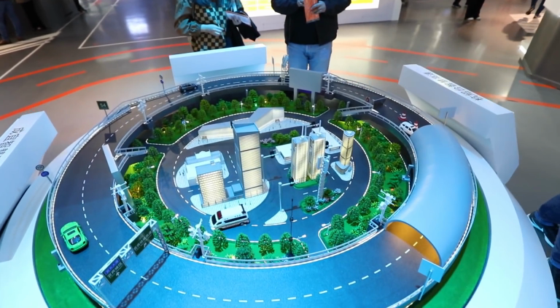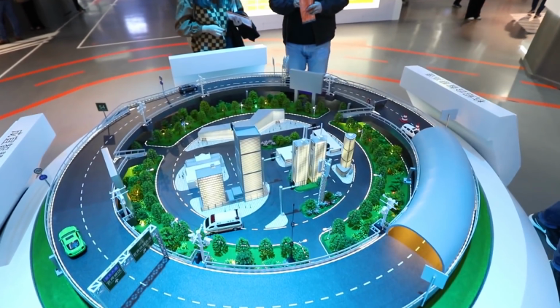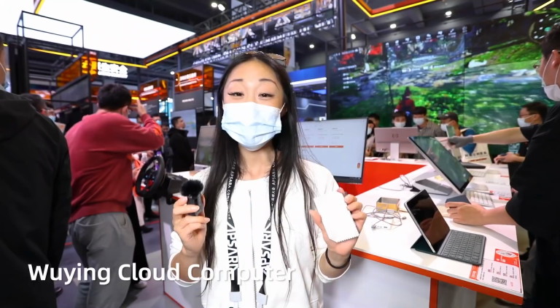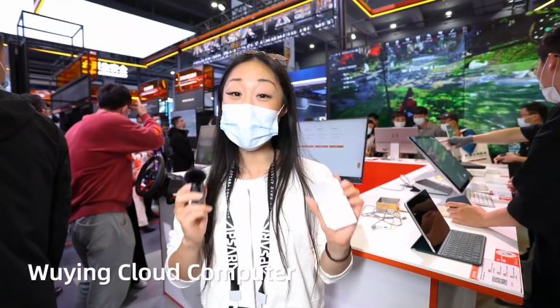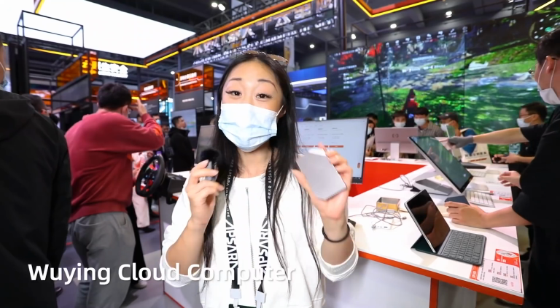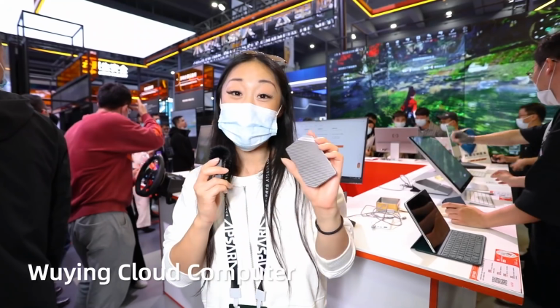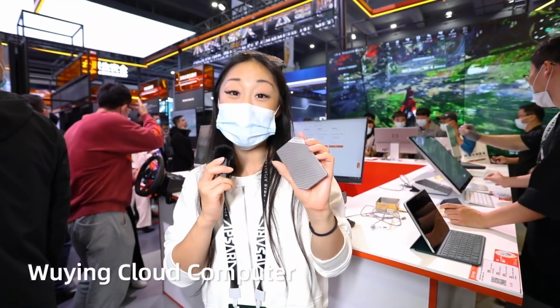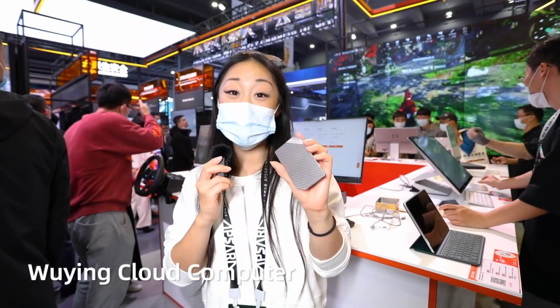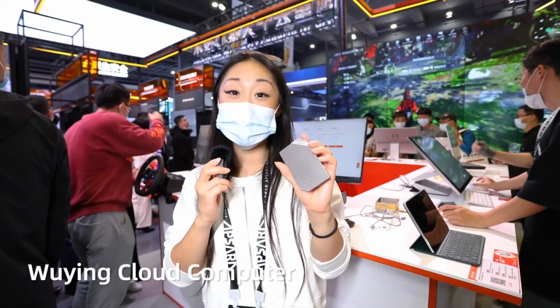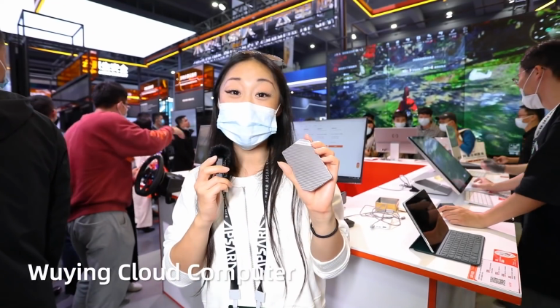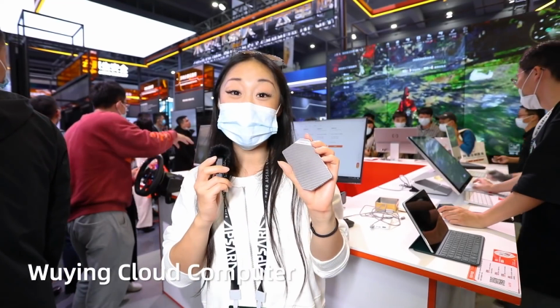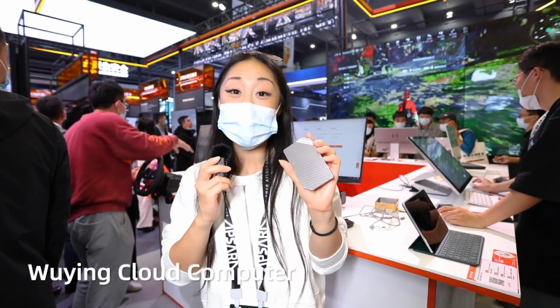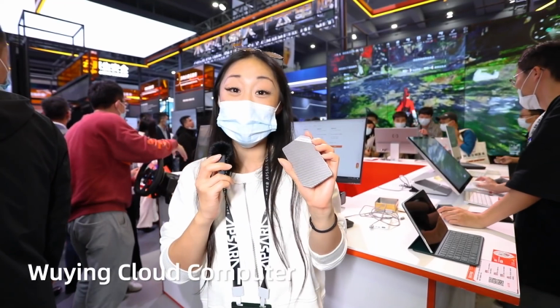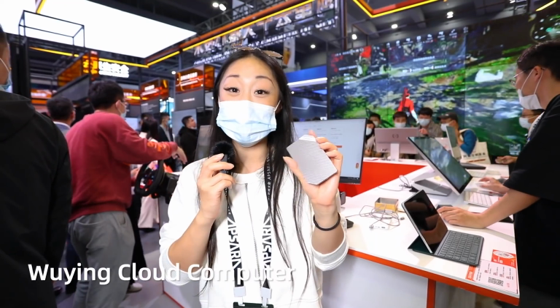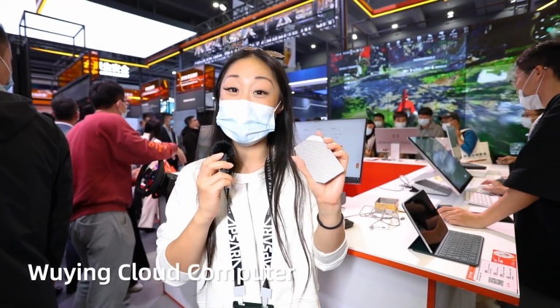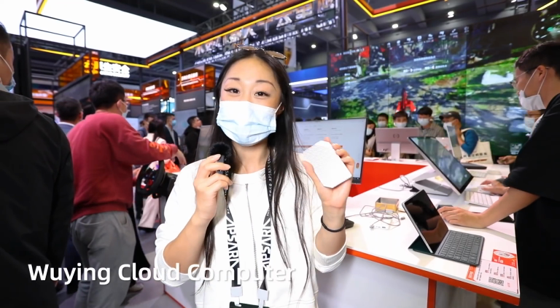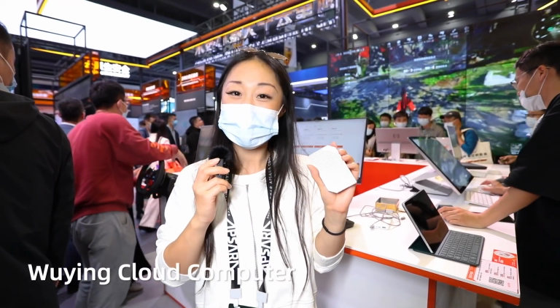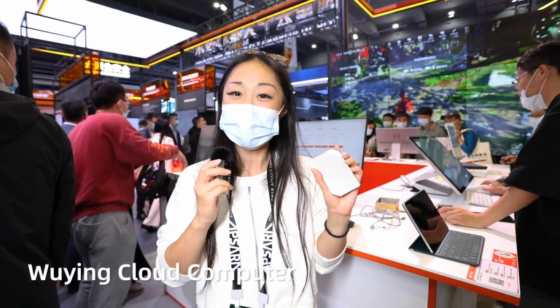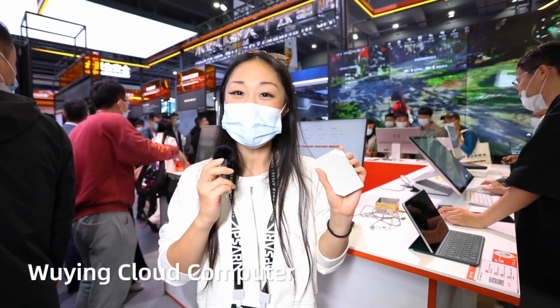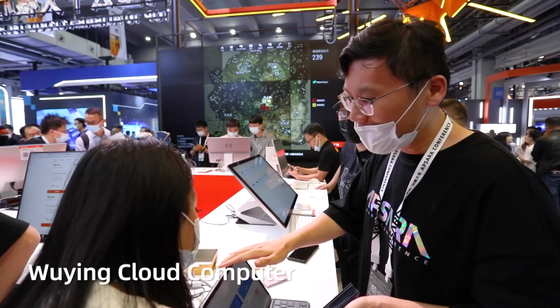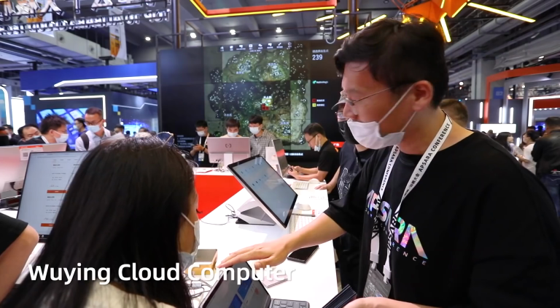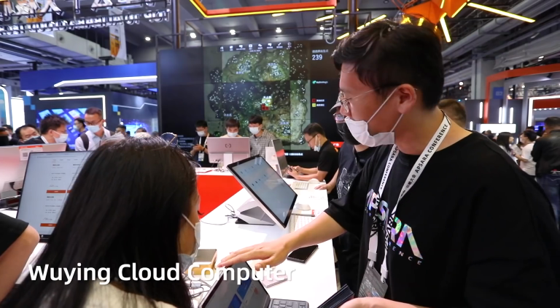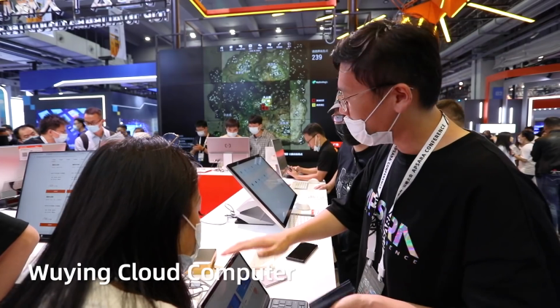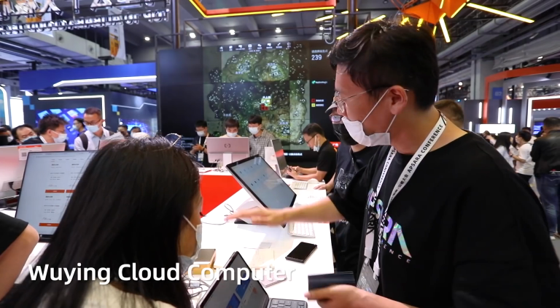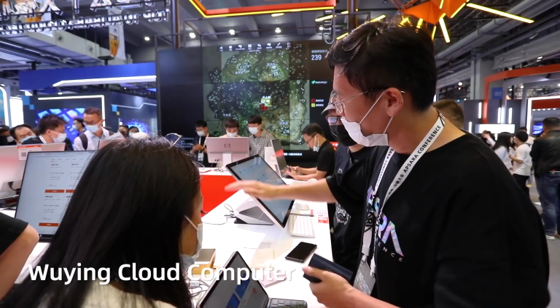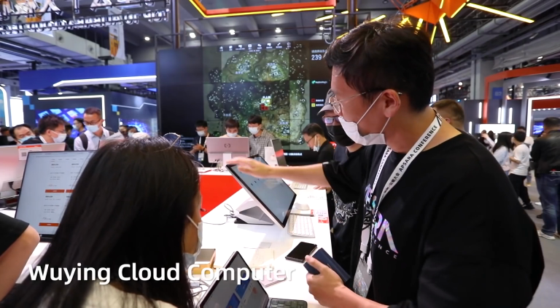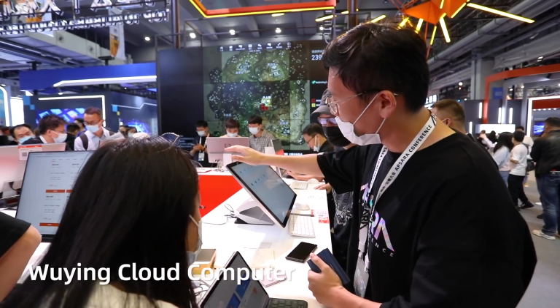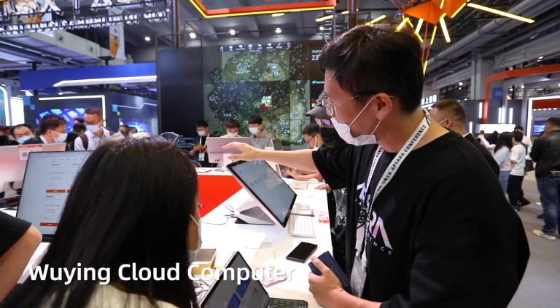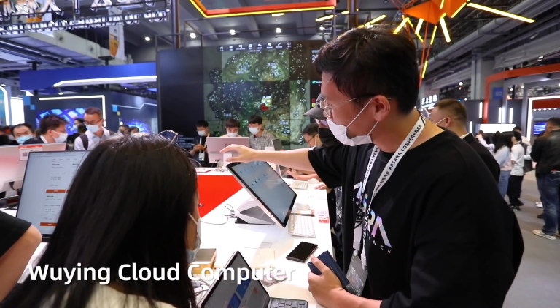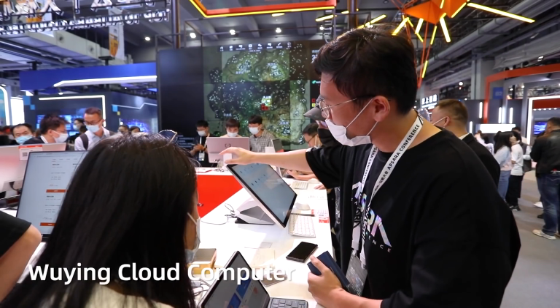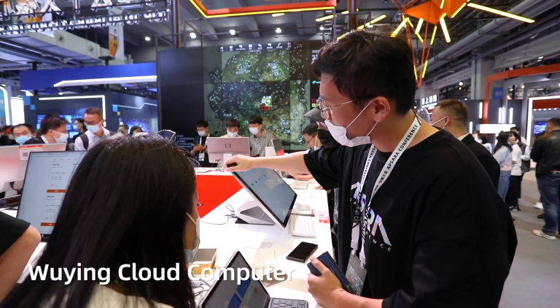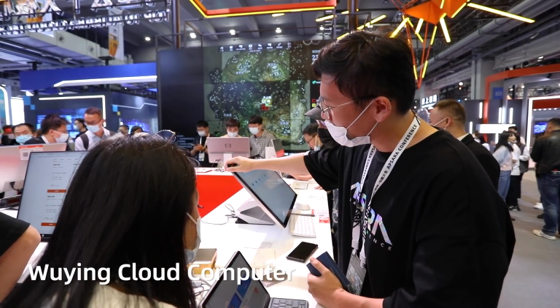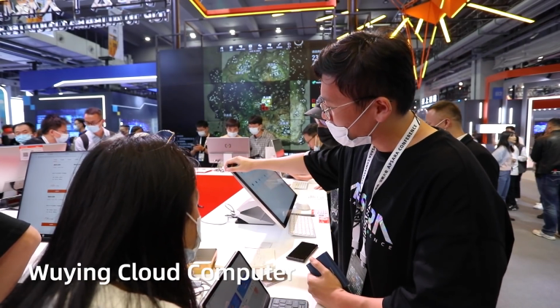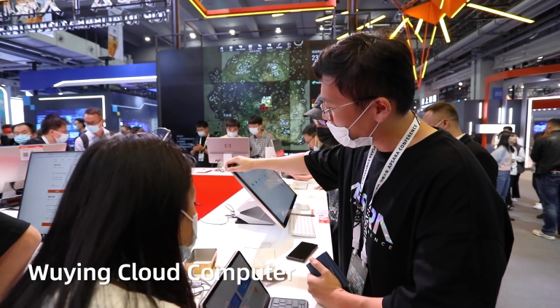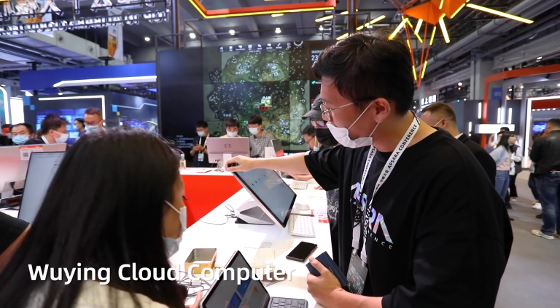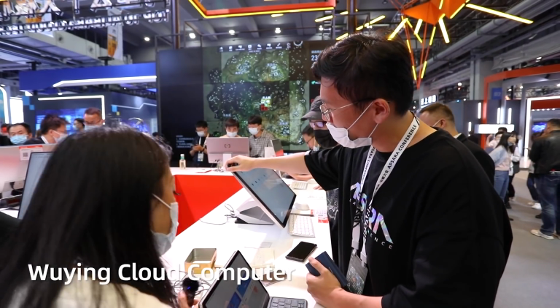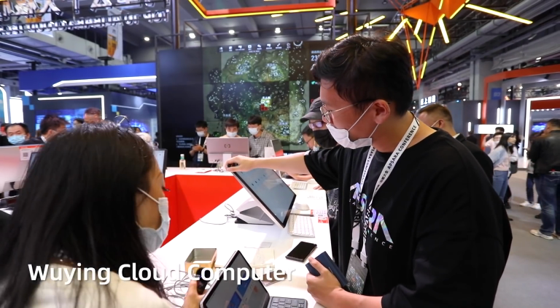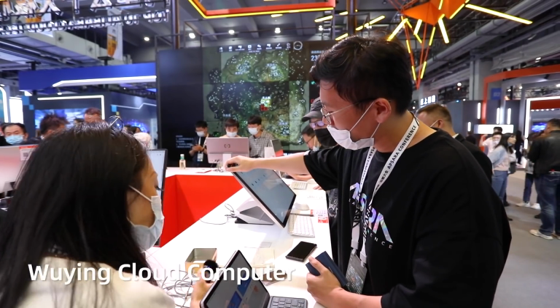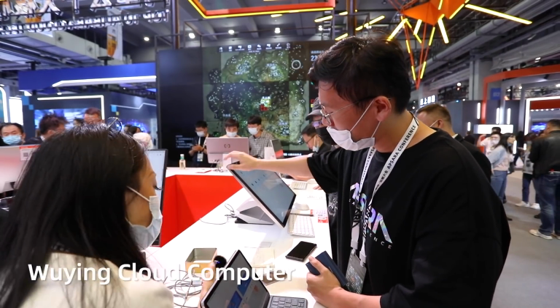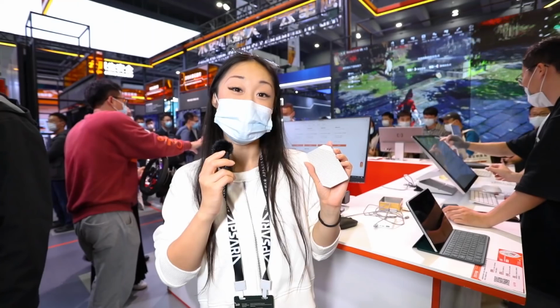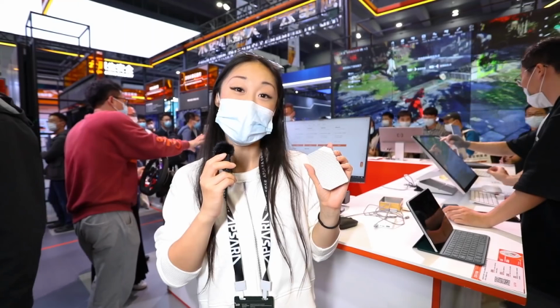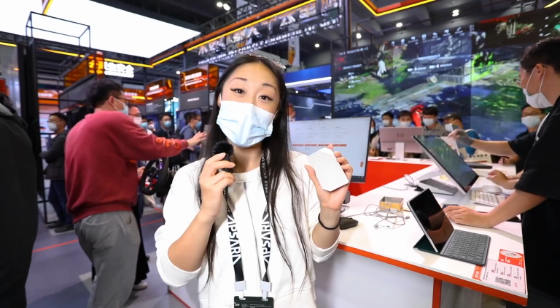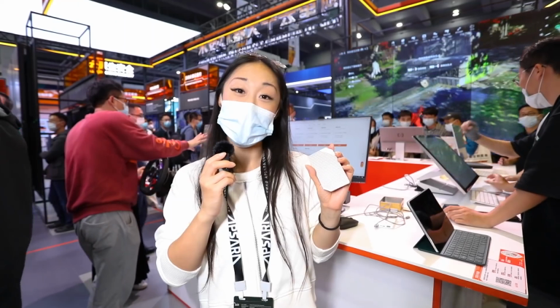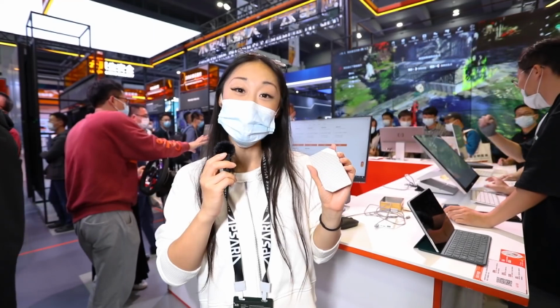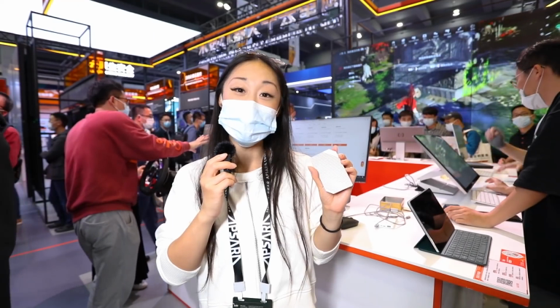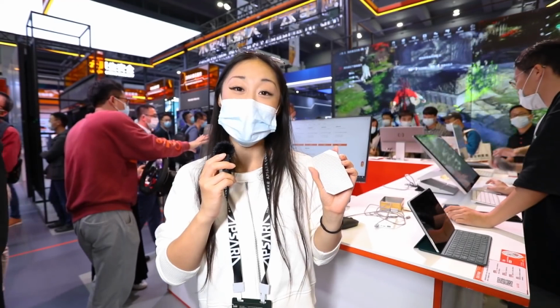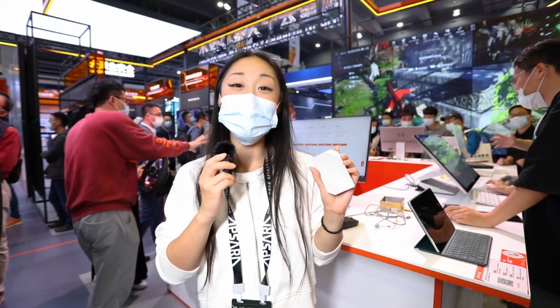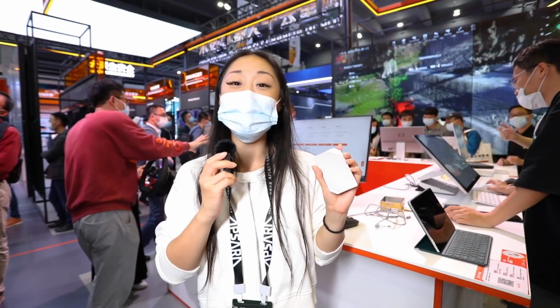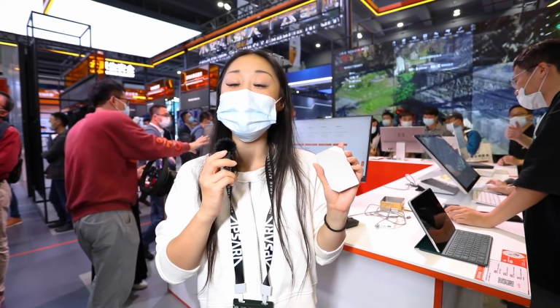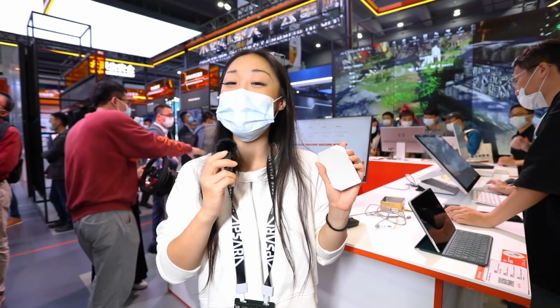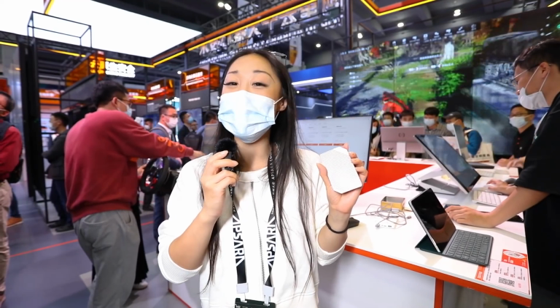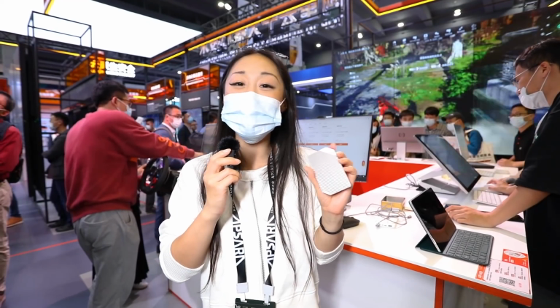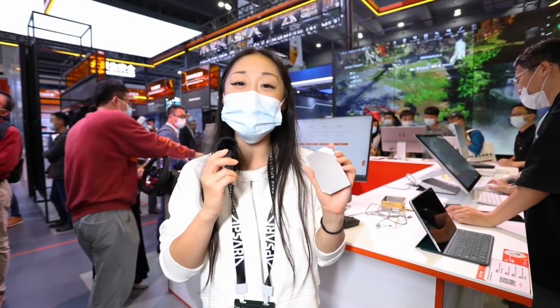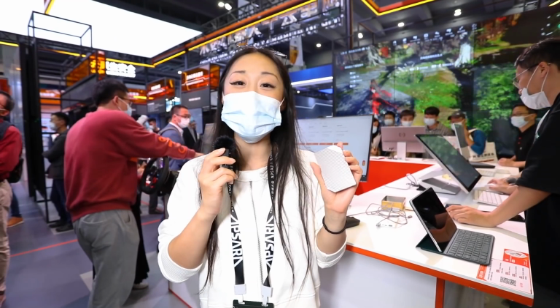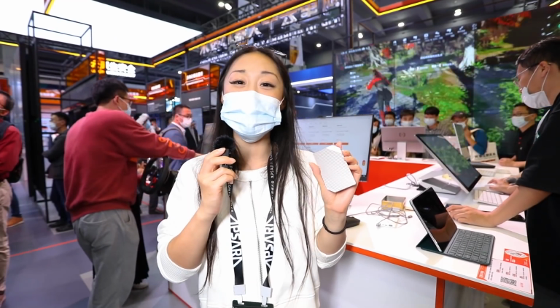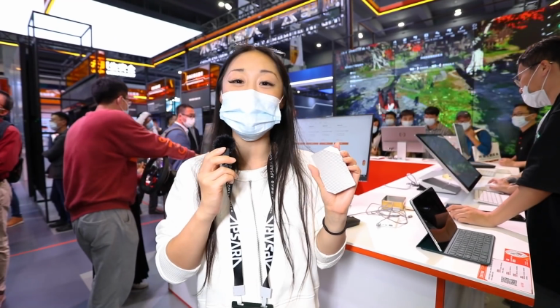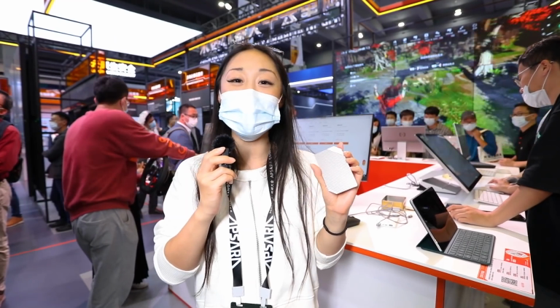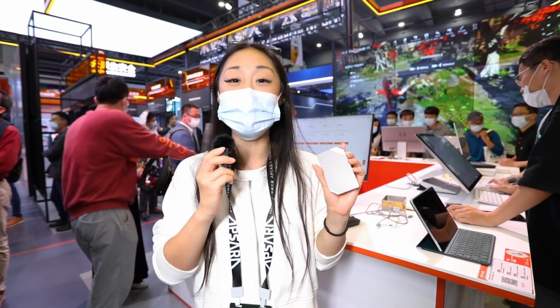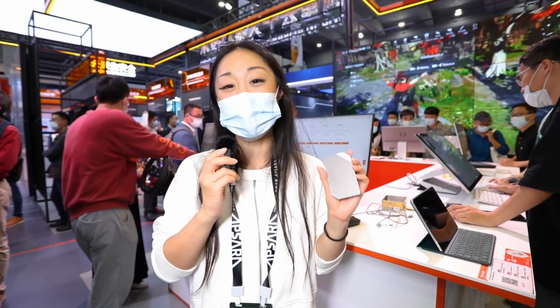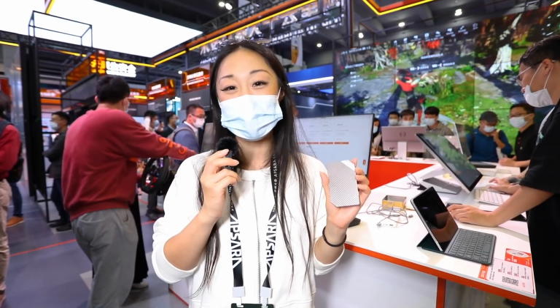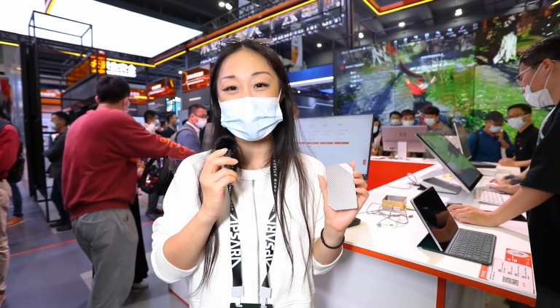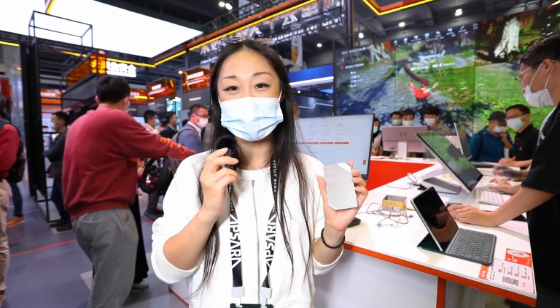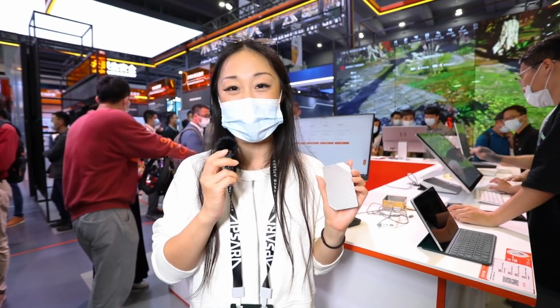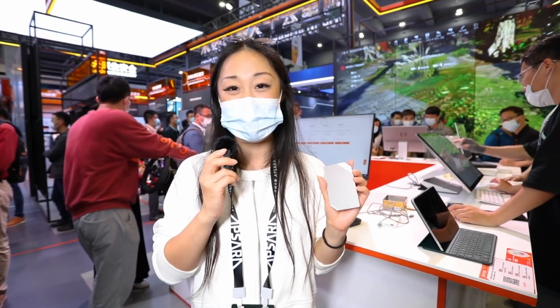Can you imagine this is actually a PC? All the data will be stored in the cloud and you will never be afraid of losing them.